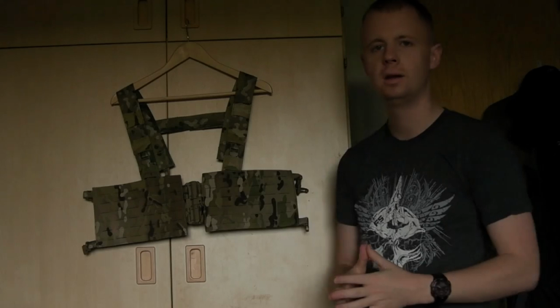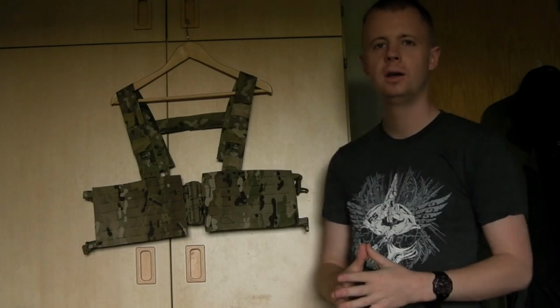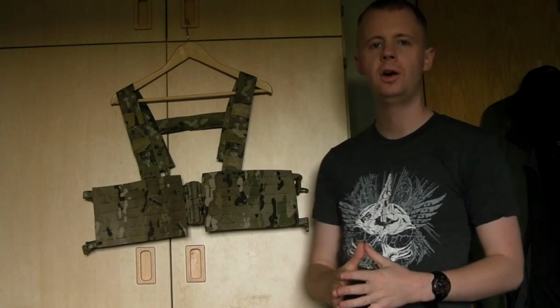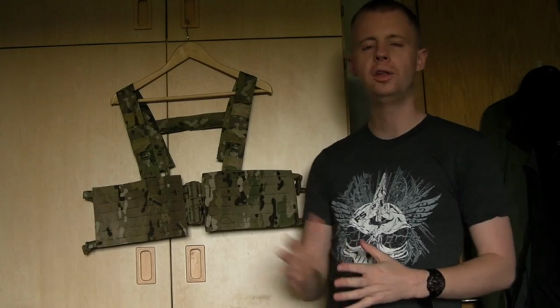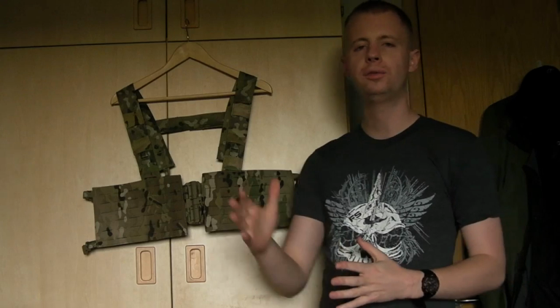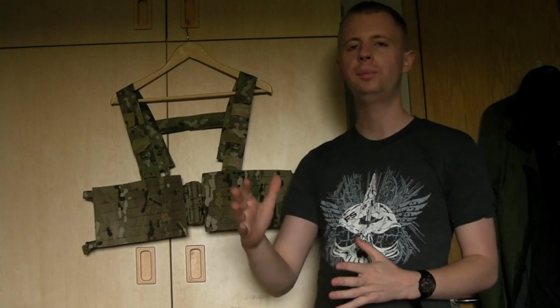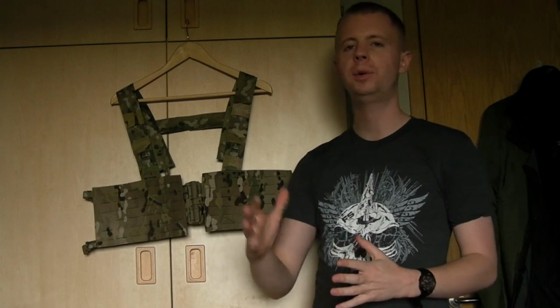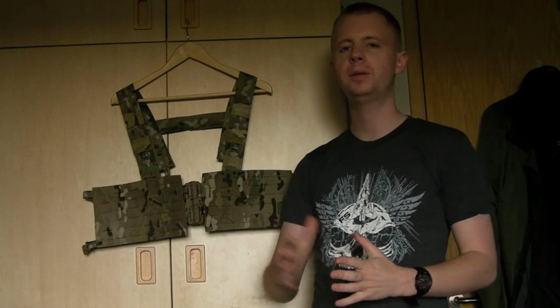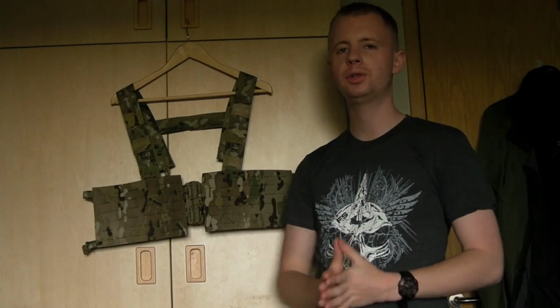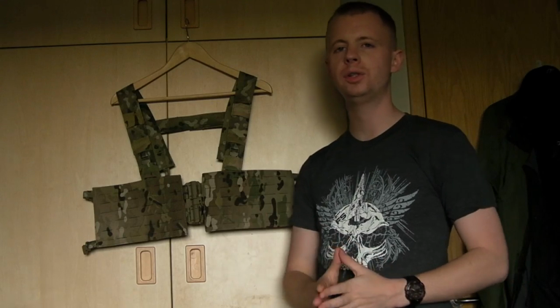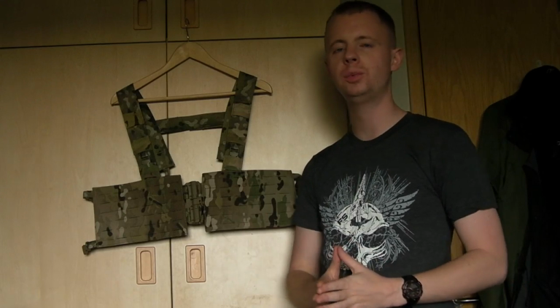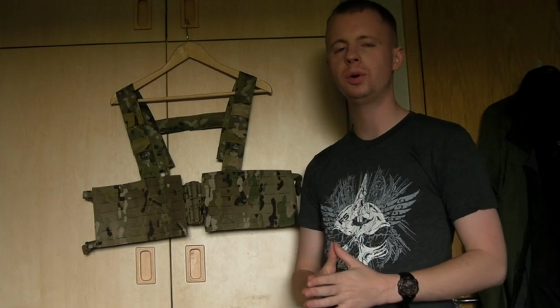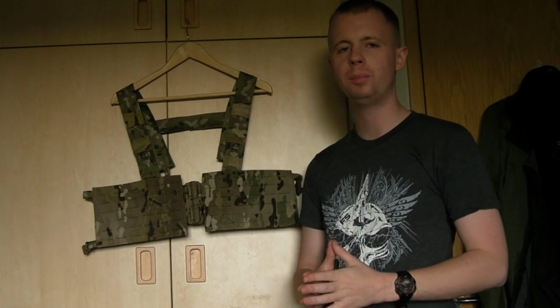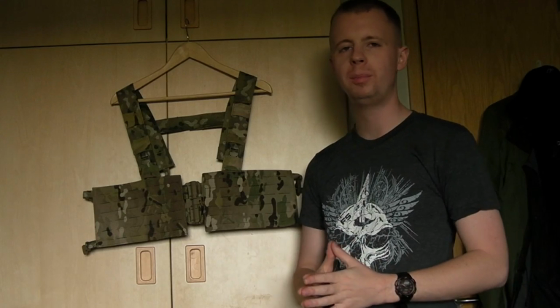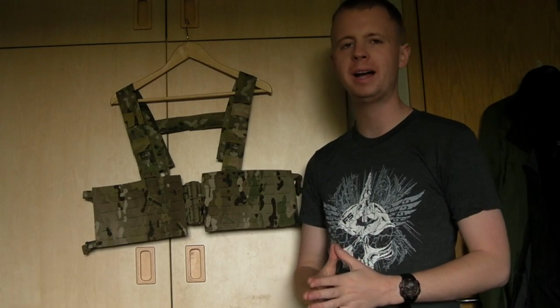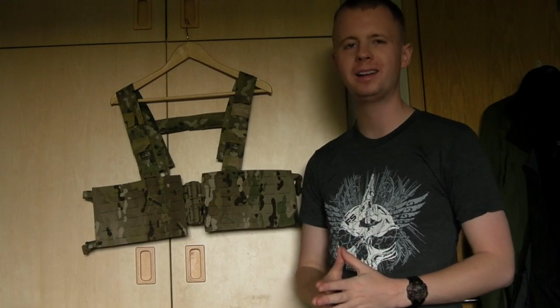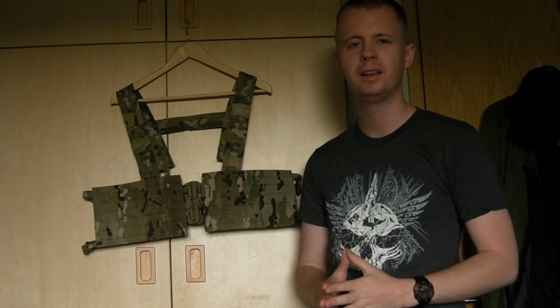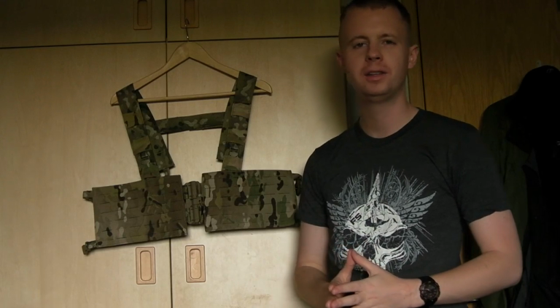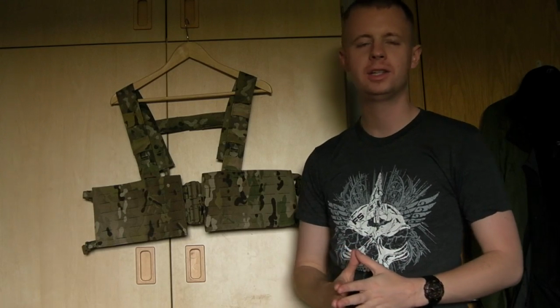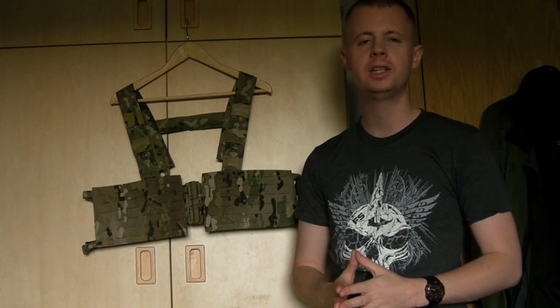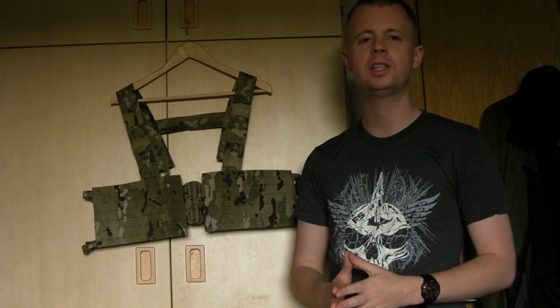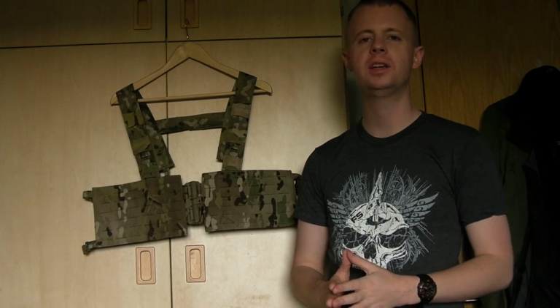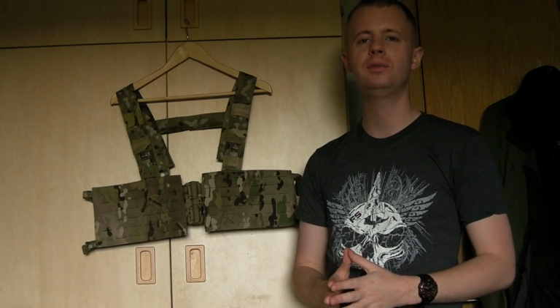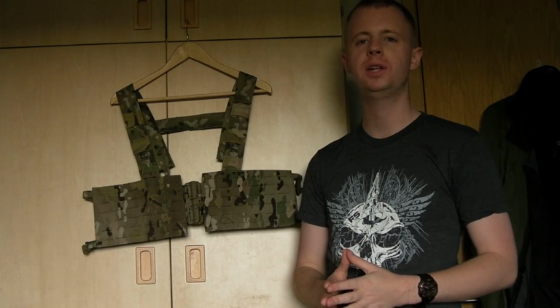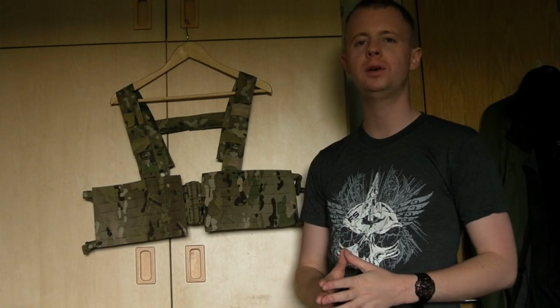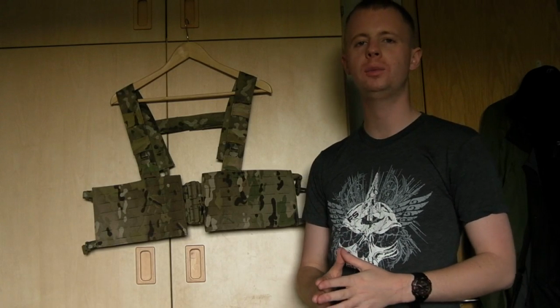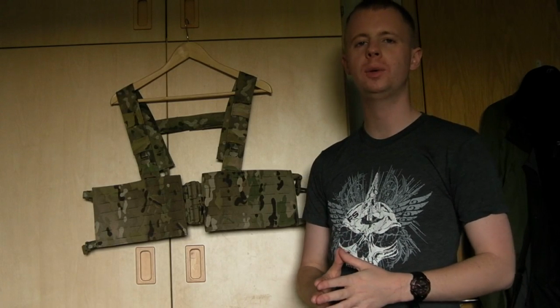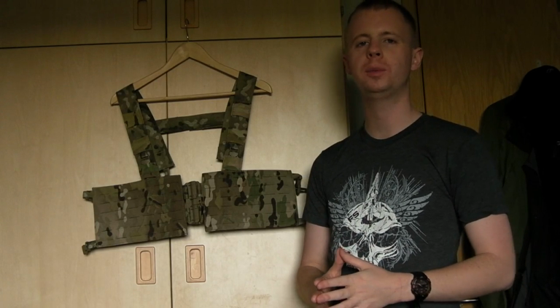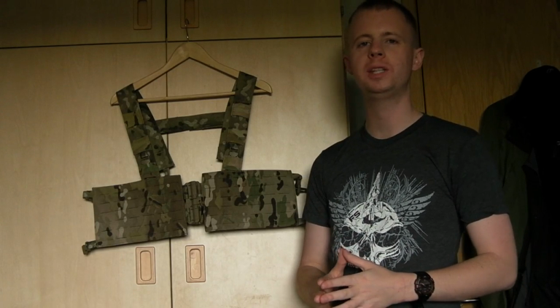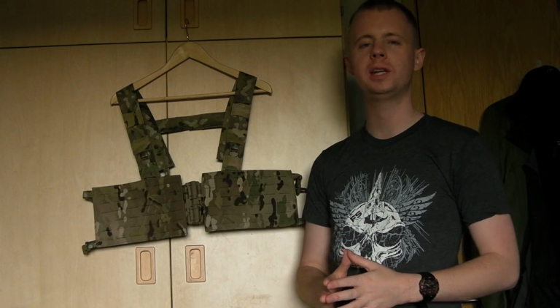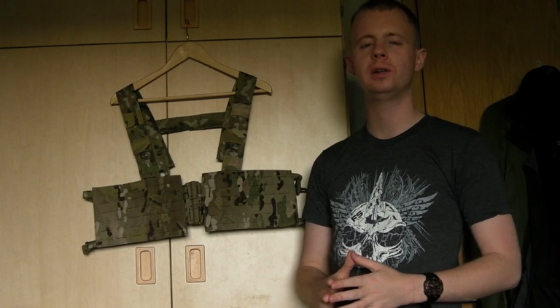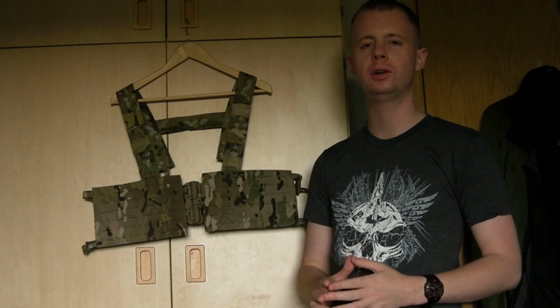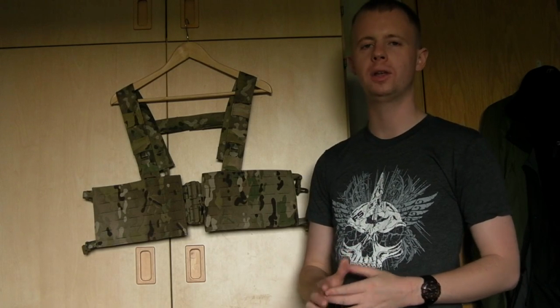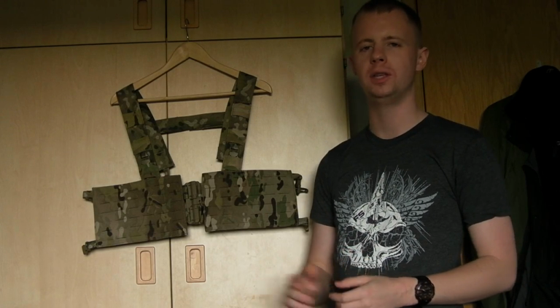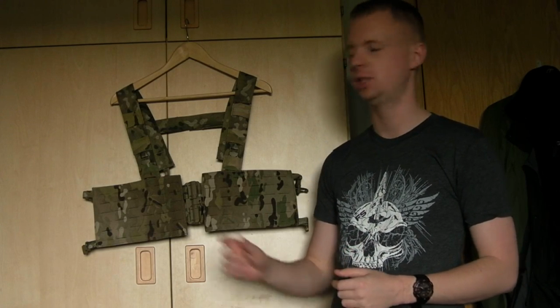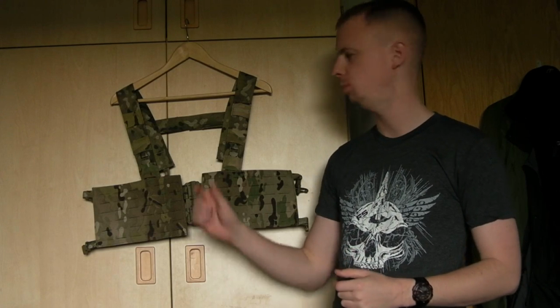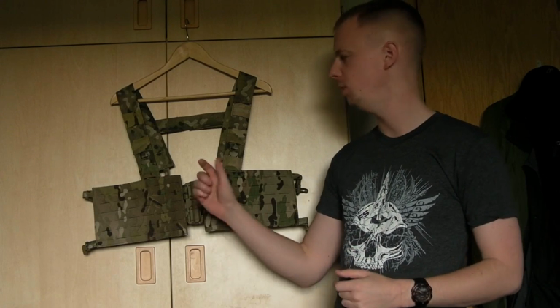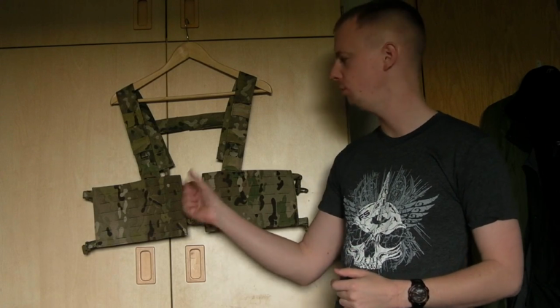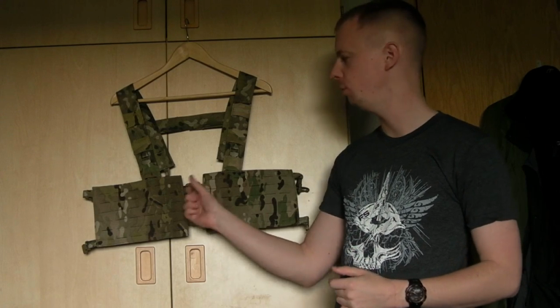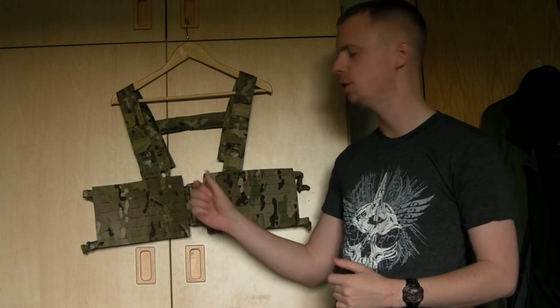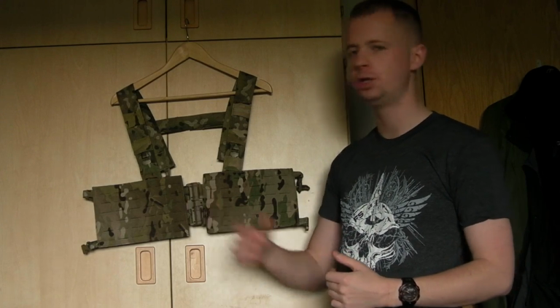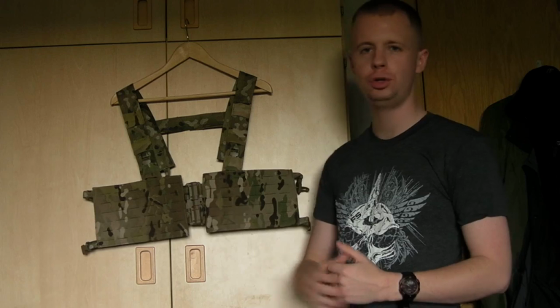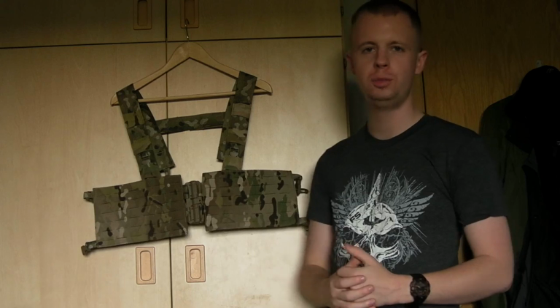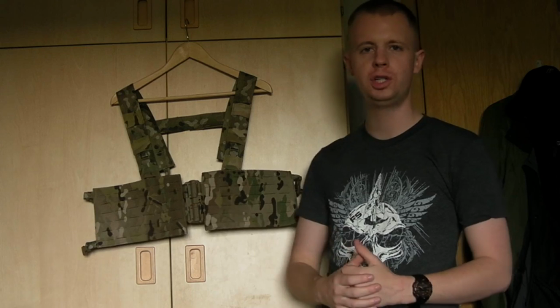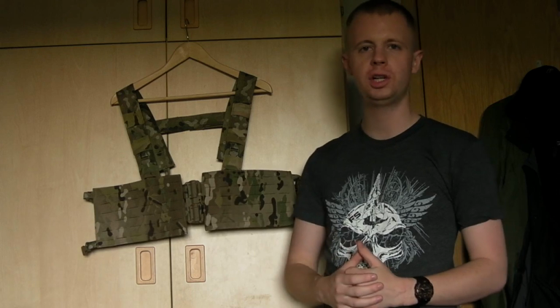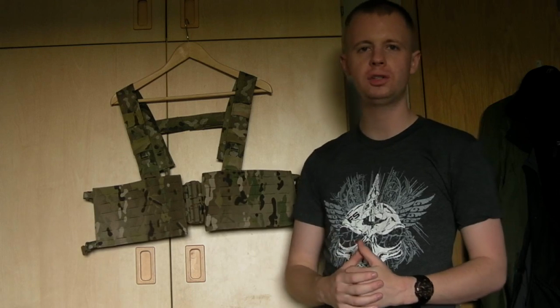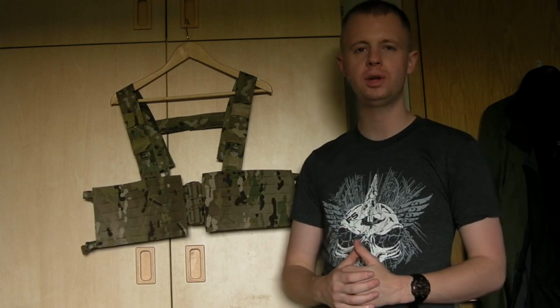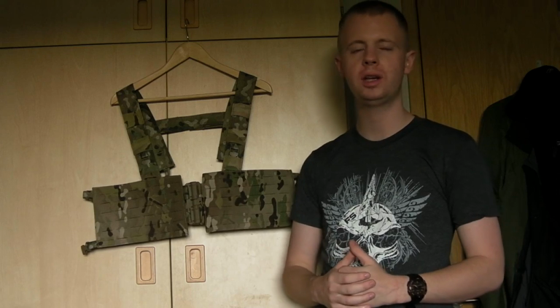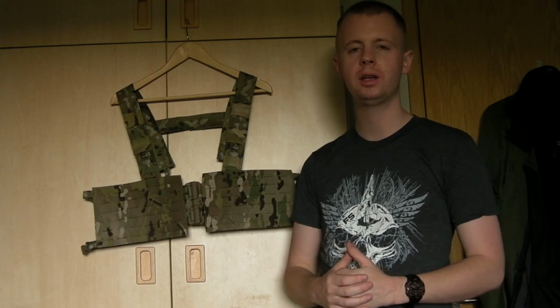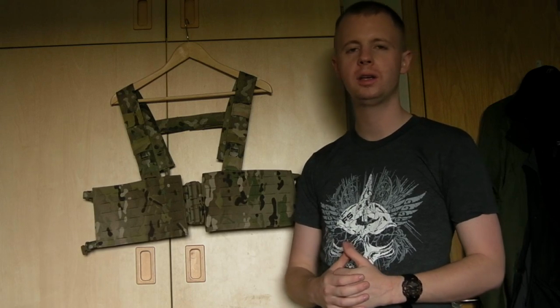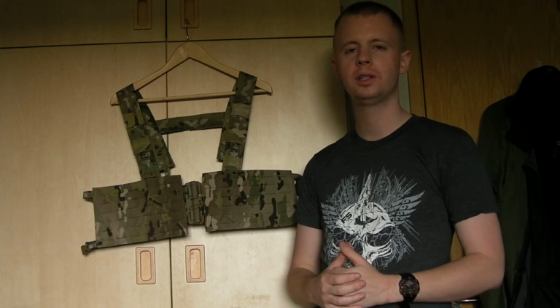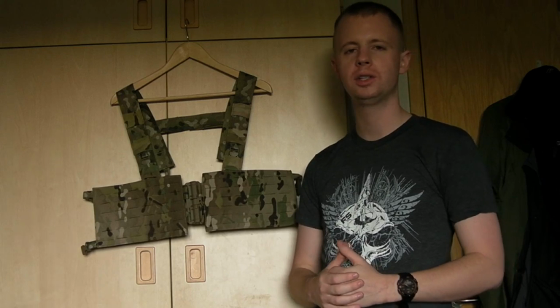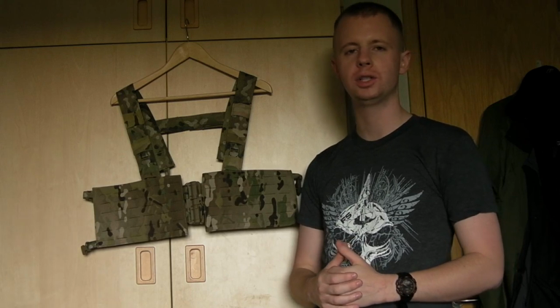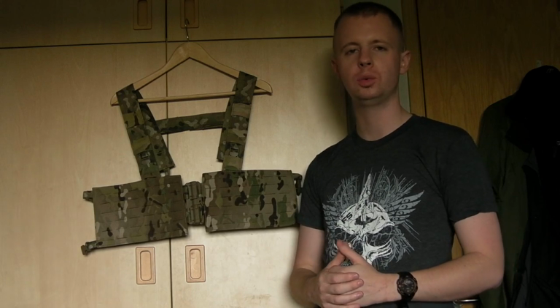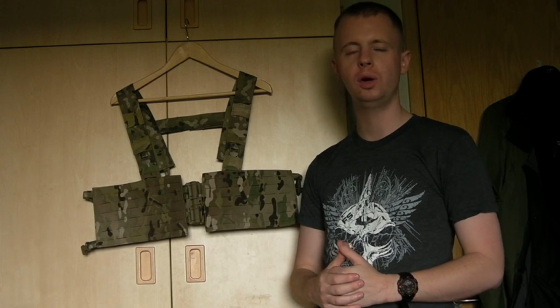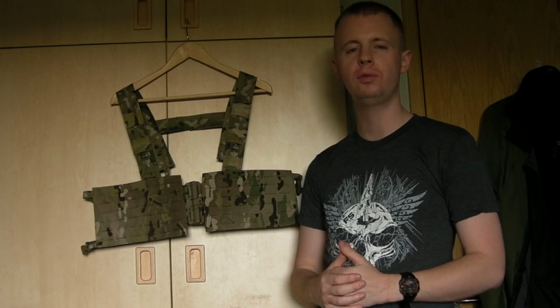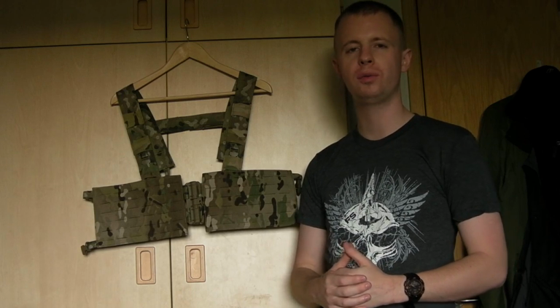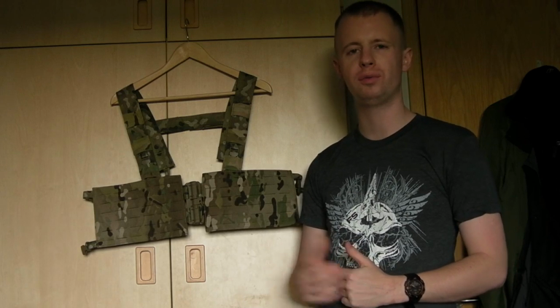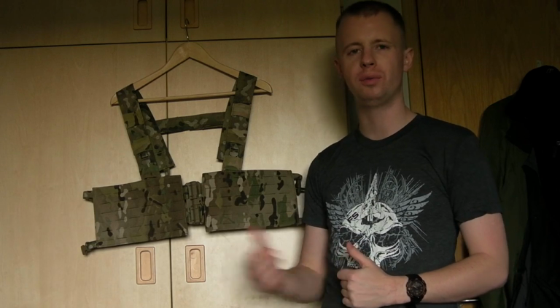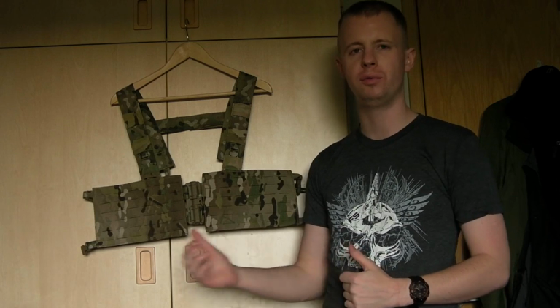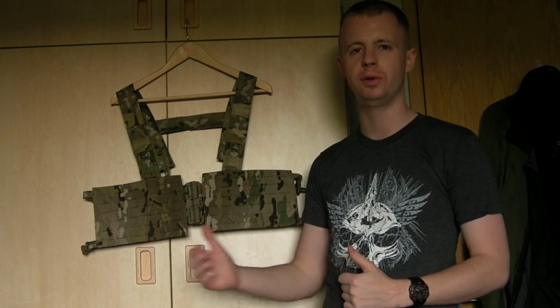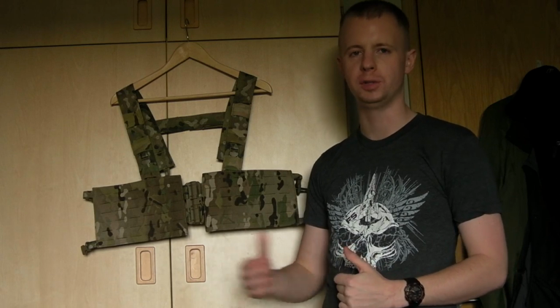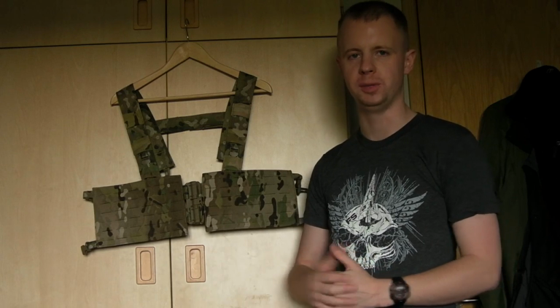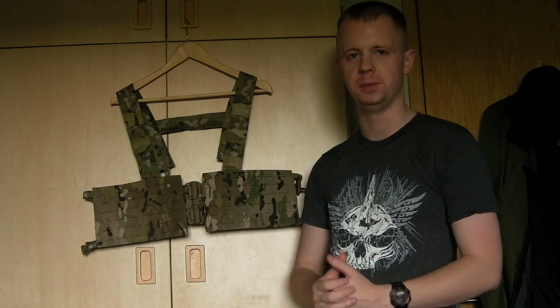Hi there everyone, my name is Chris. Welcome back. Today's gear video, we're going to take a look at the split front tubes chest rig 612 from Firstspear.